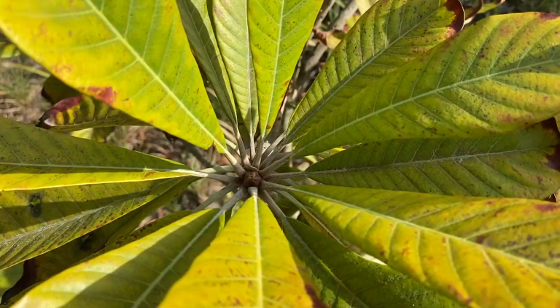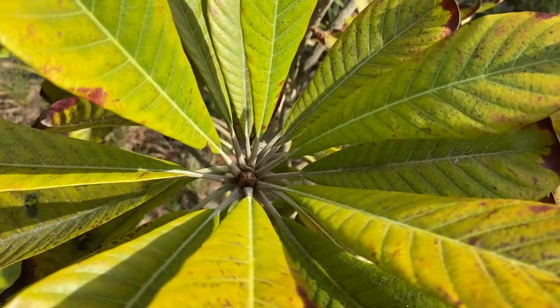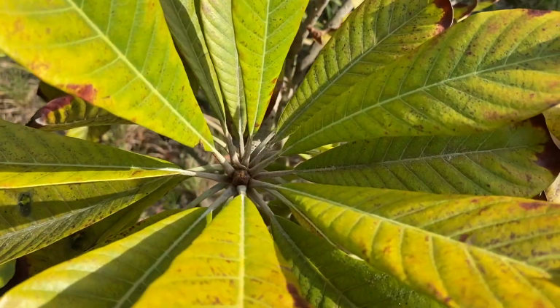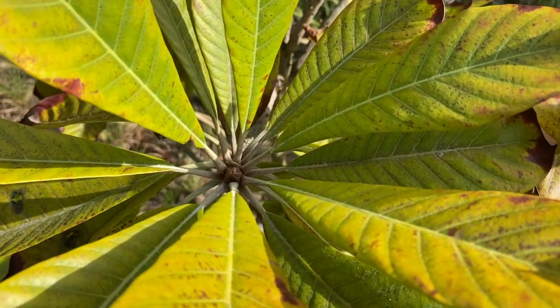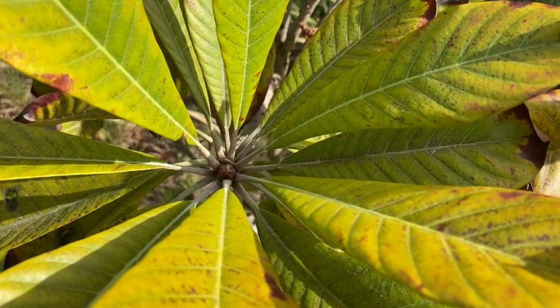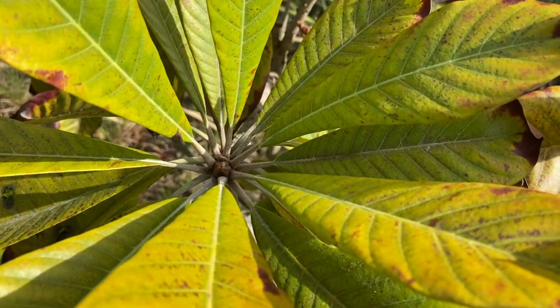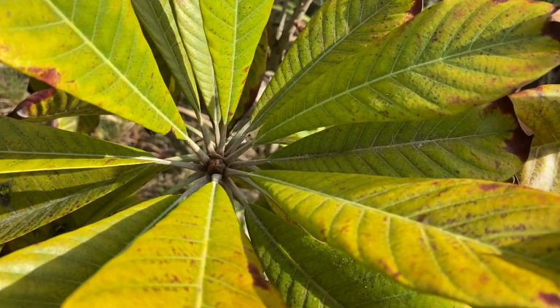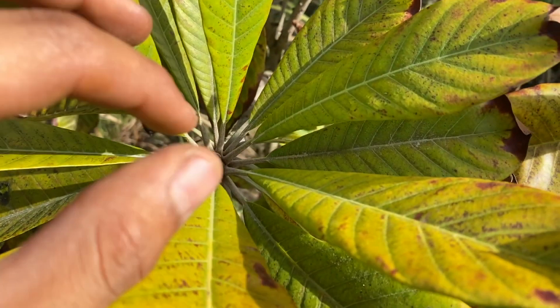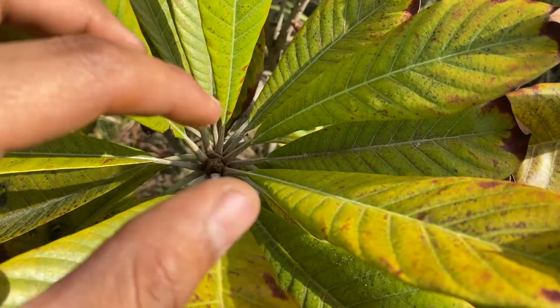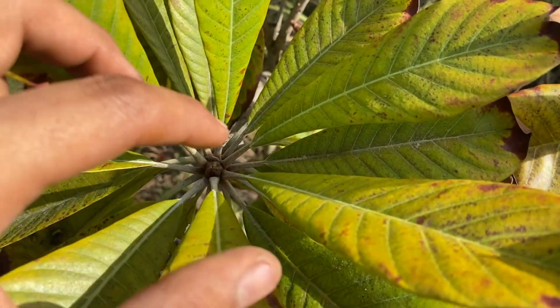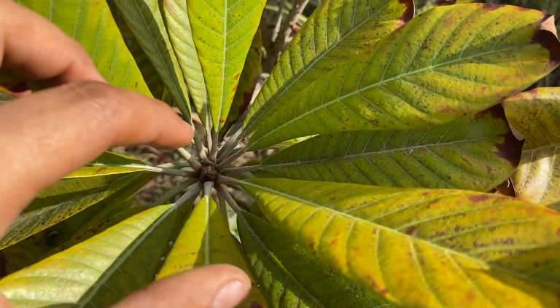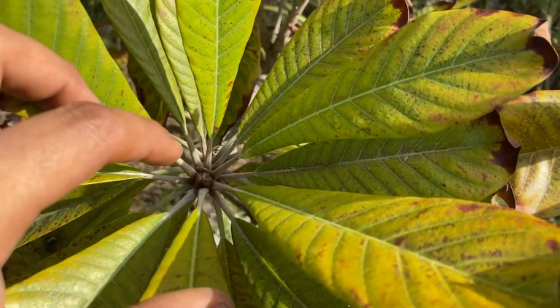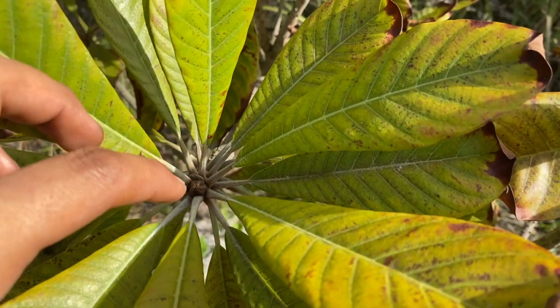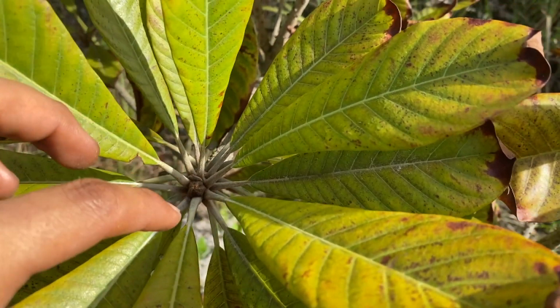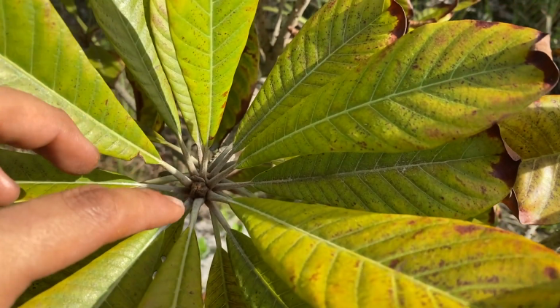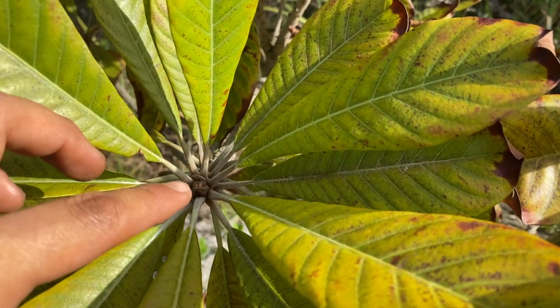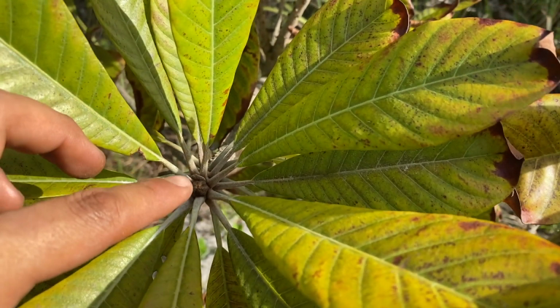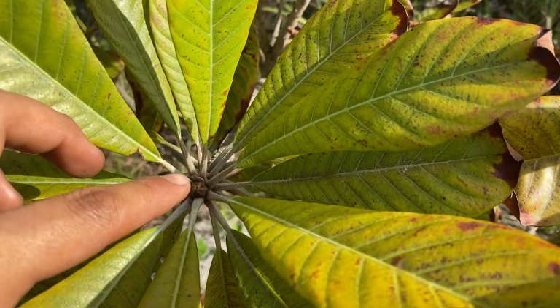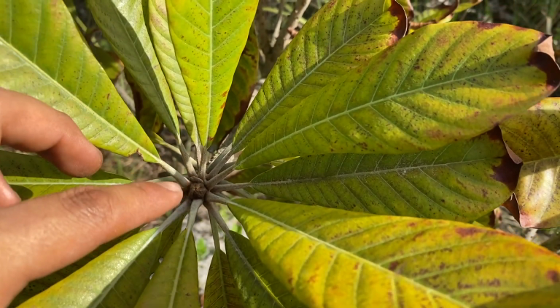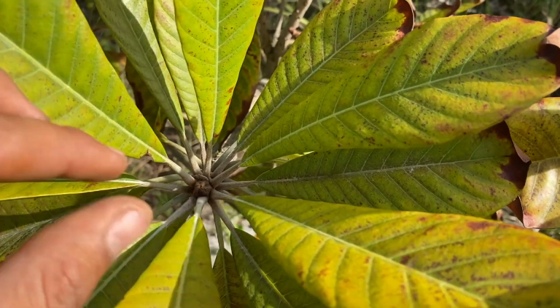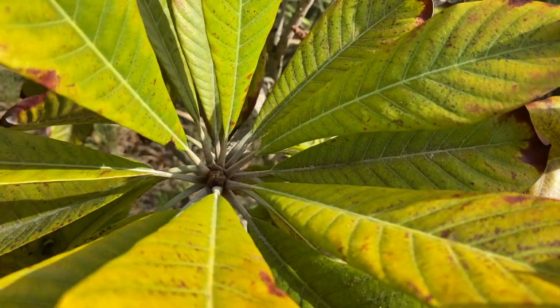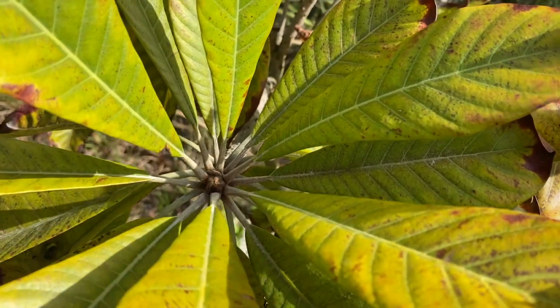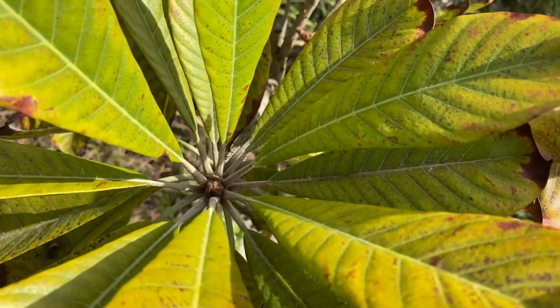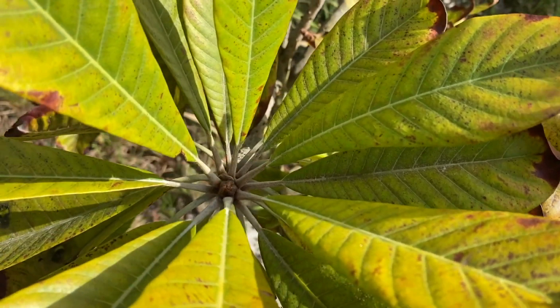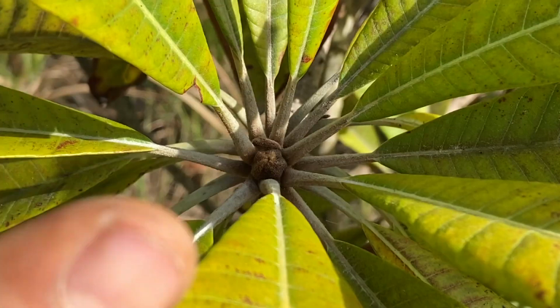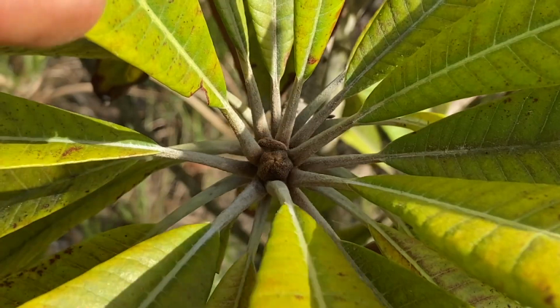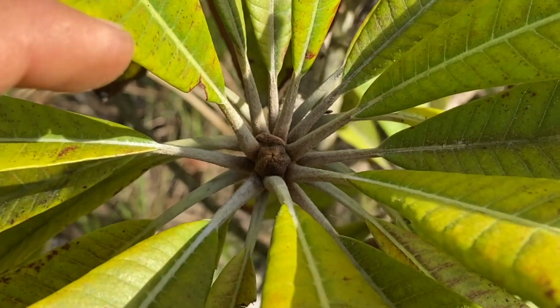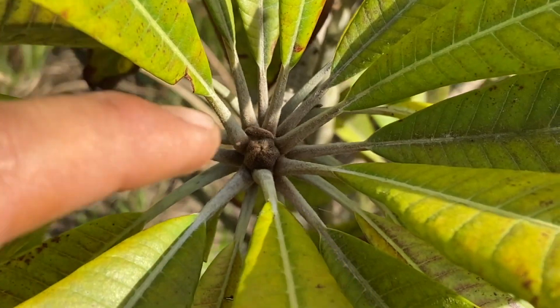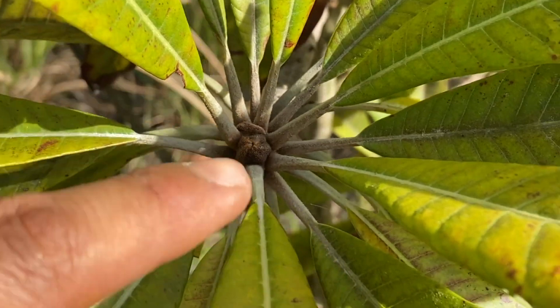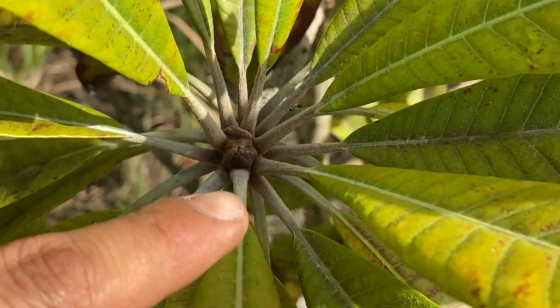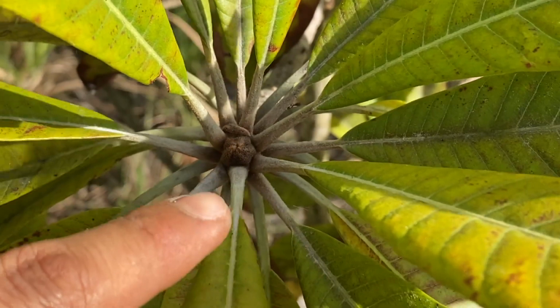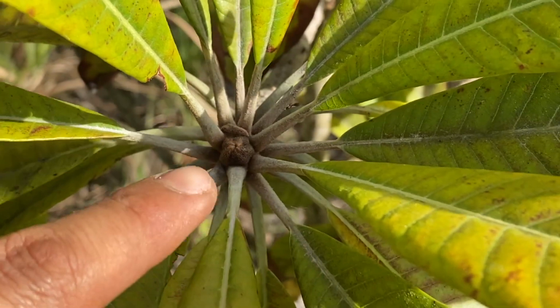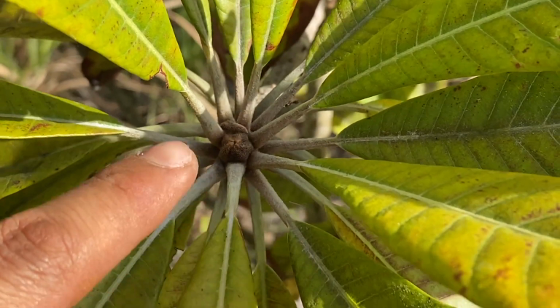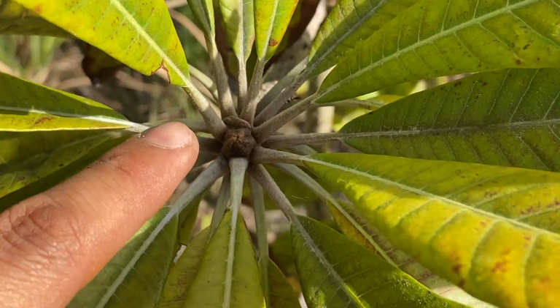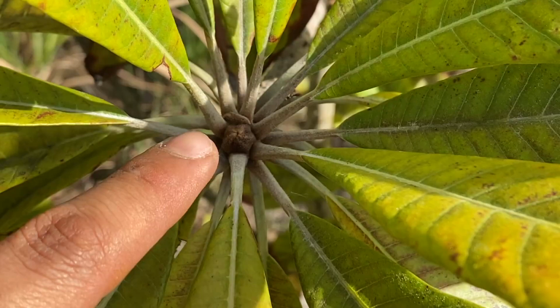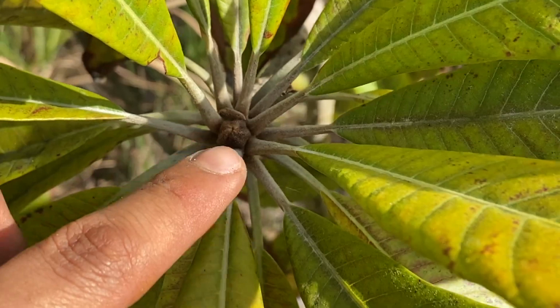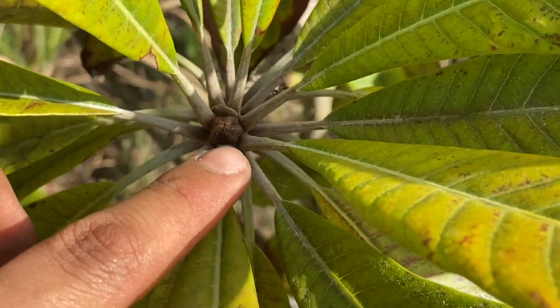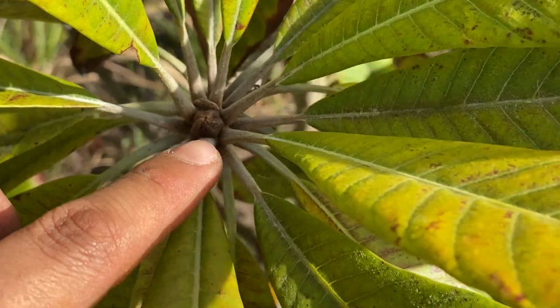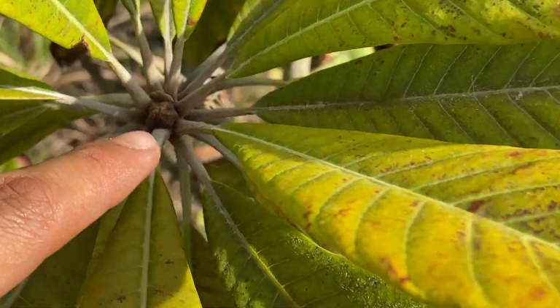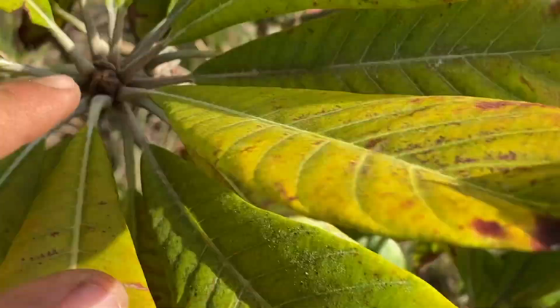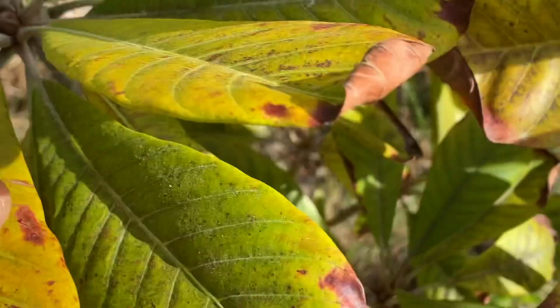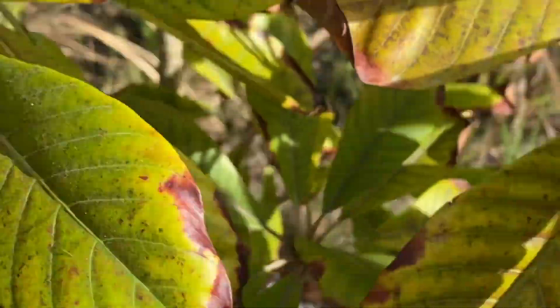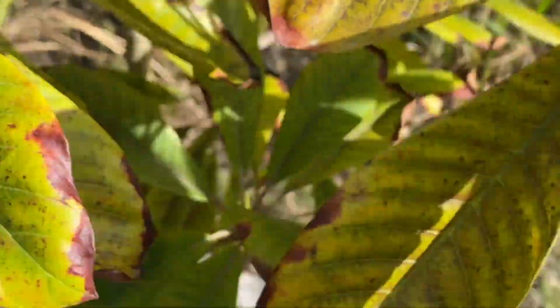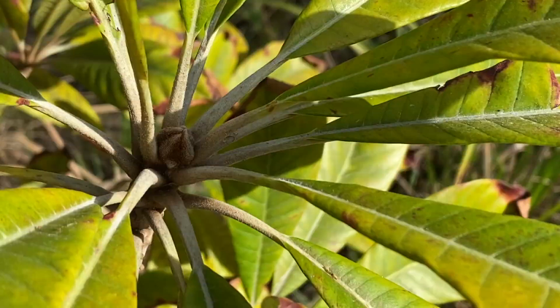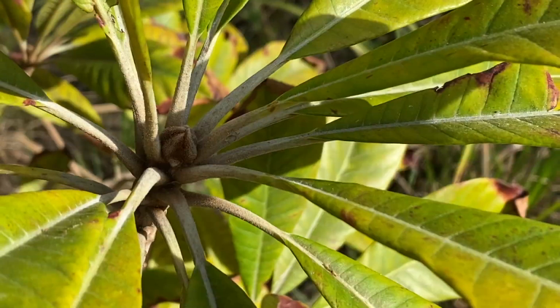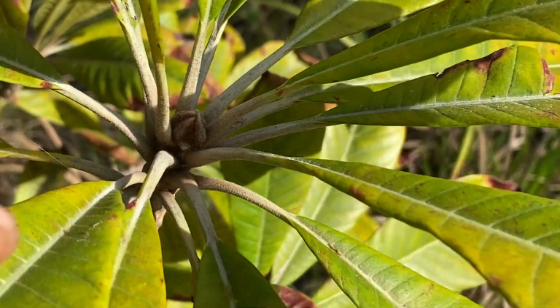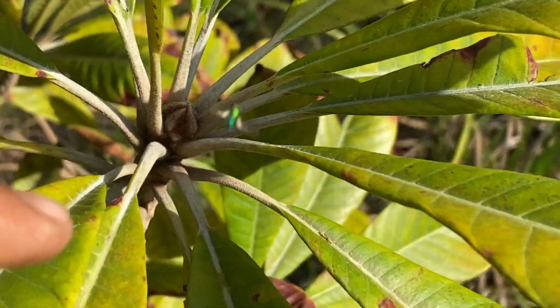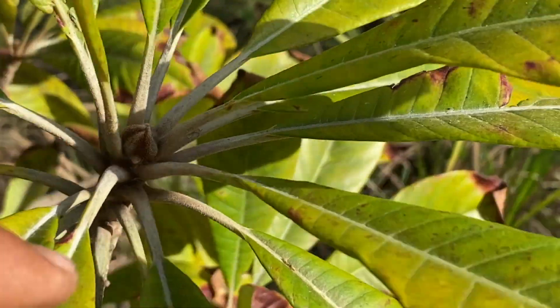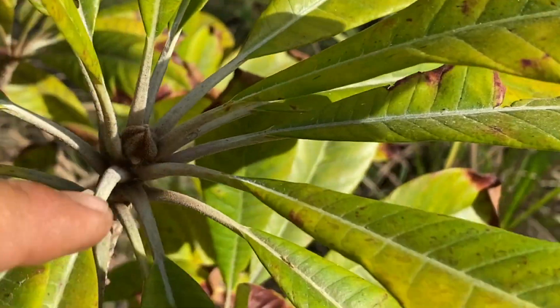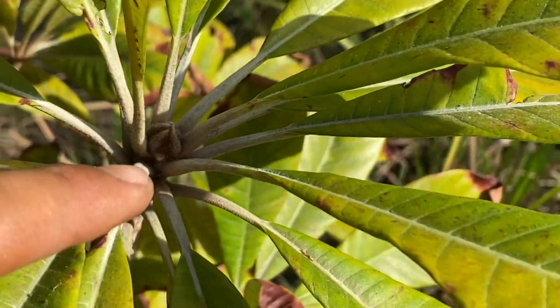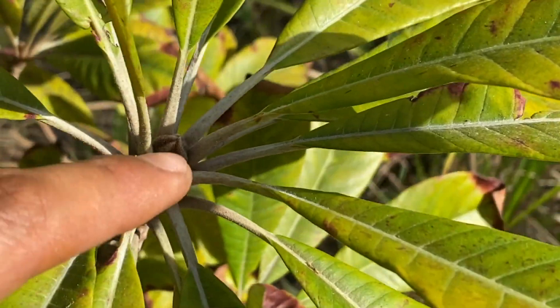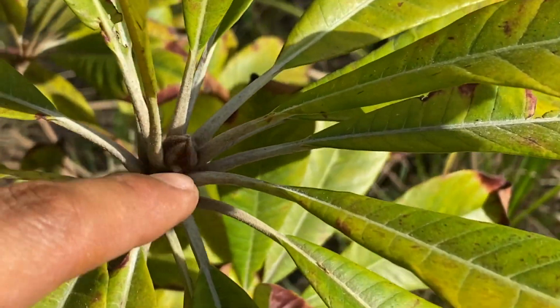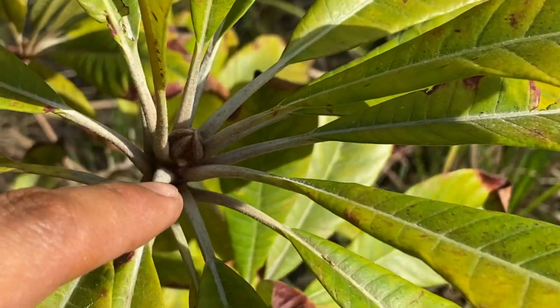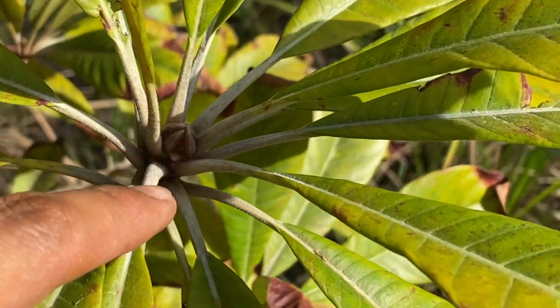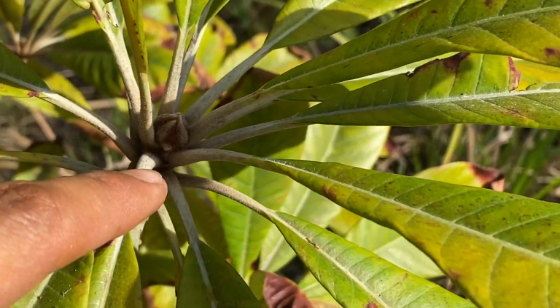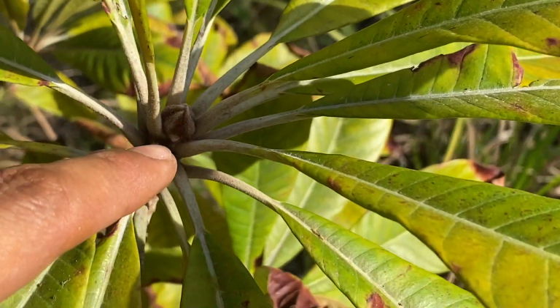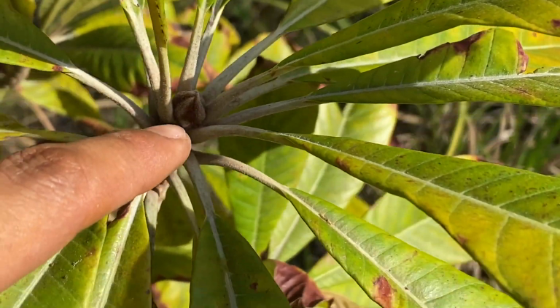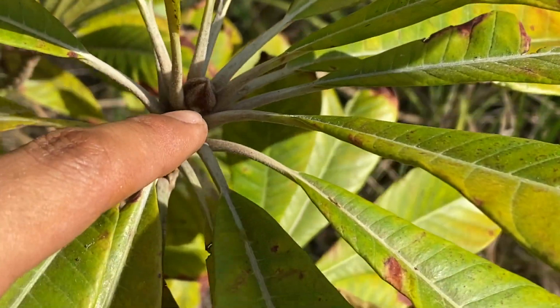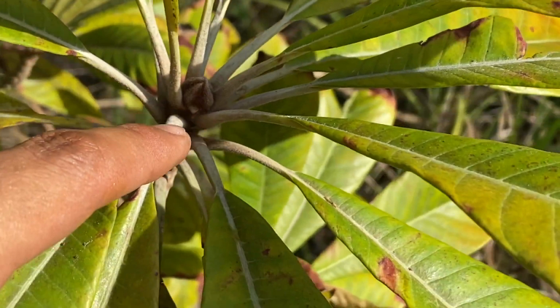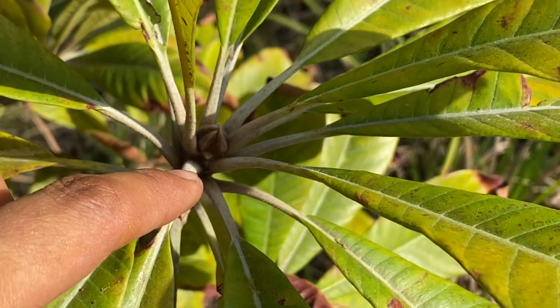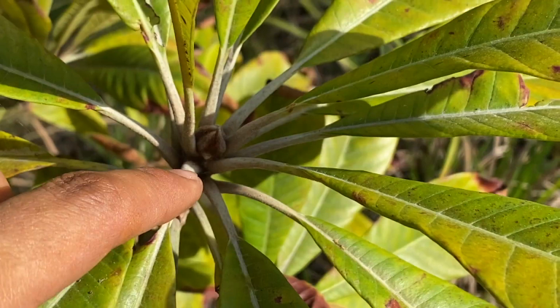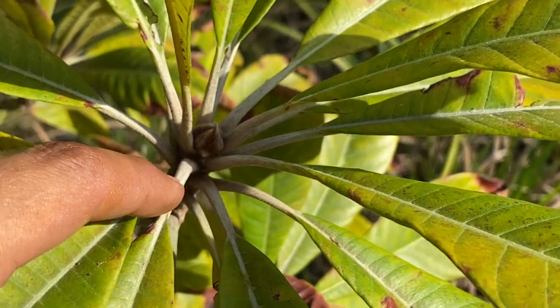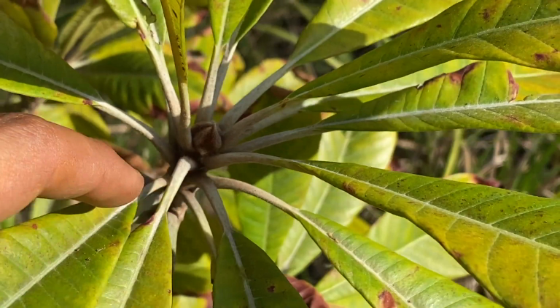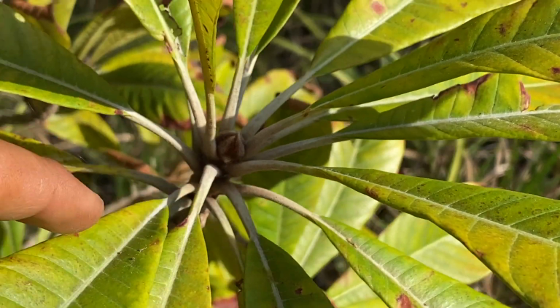From above, you can see it's trying to push new growth. Looking from the top of the mamey, you can see right there that the mamey is actually pushing out a brand new leaf.